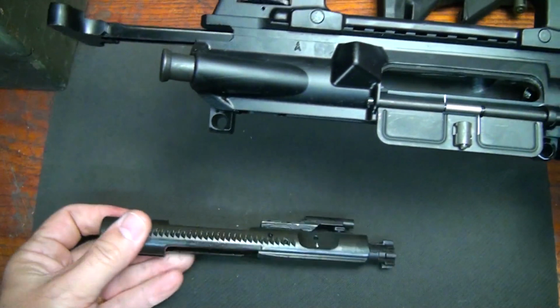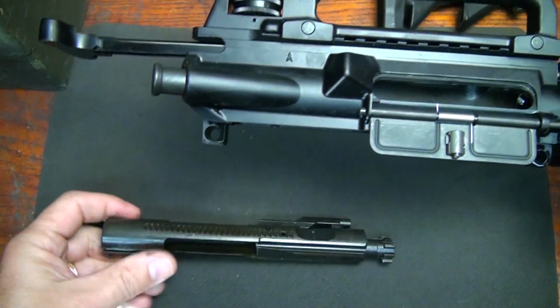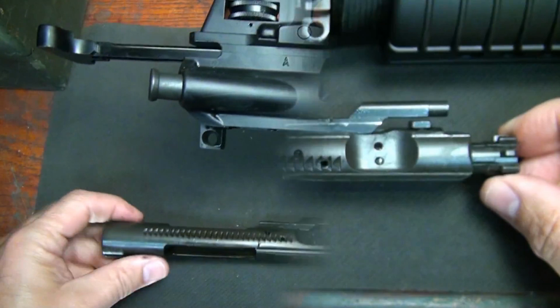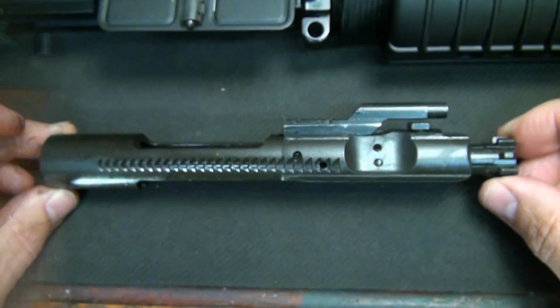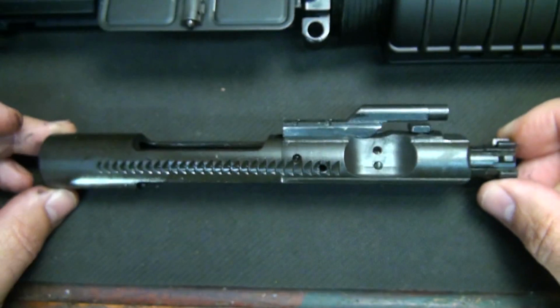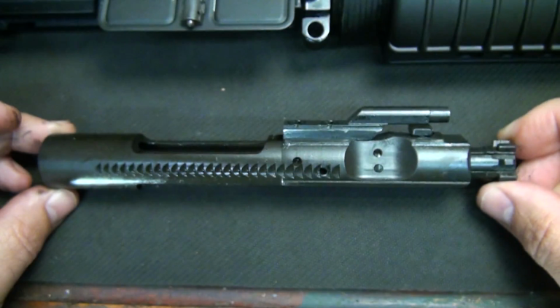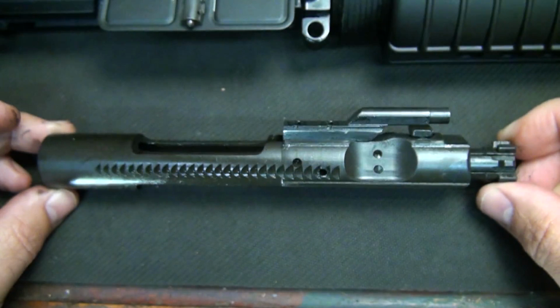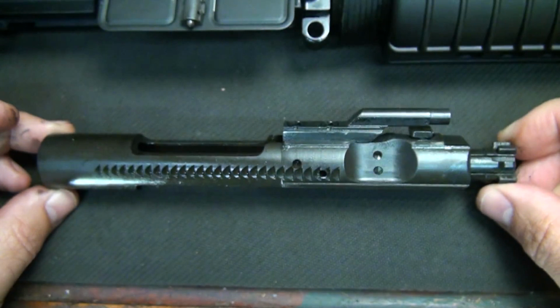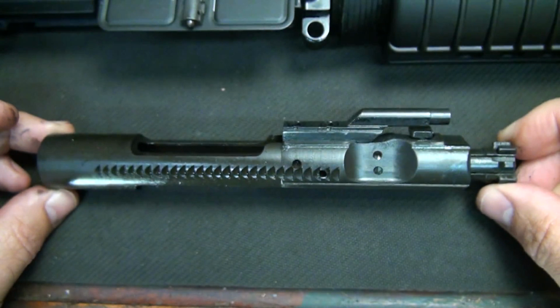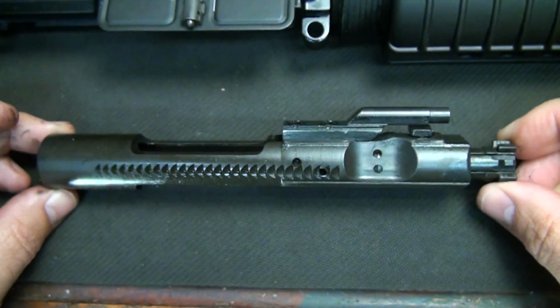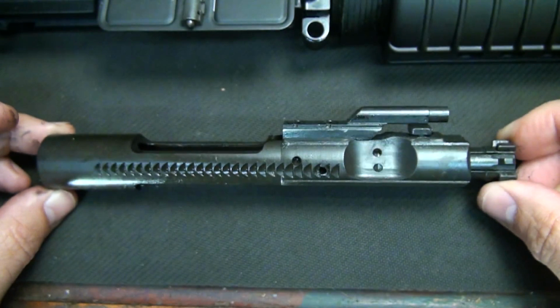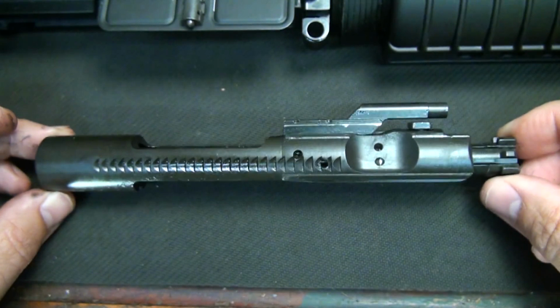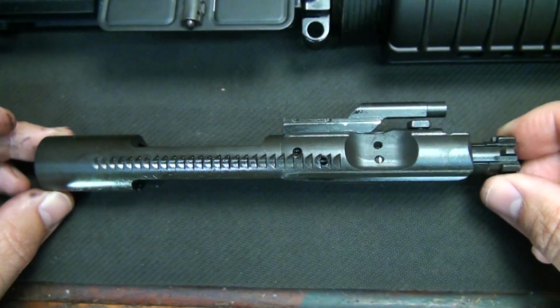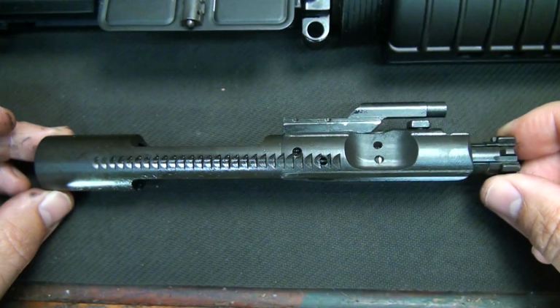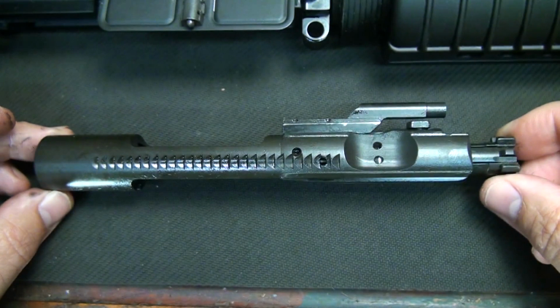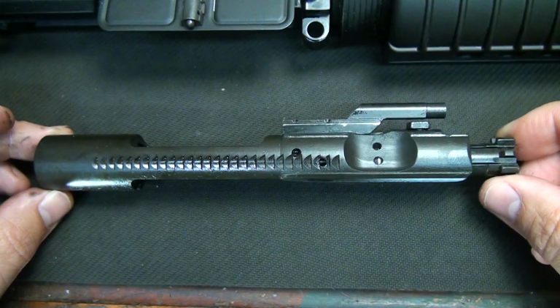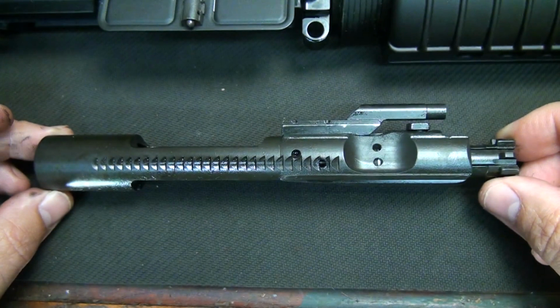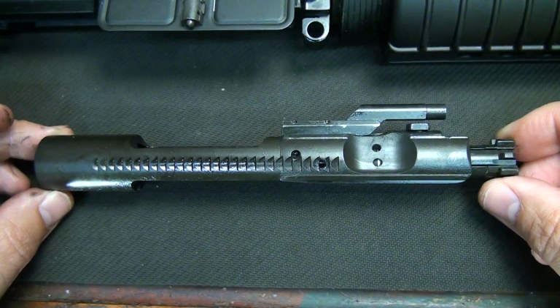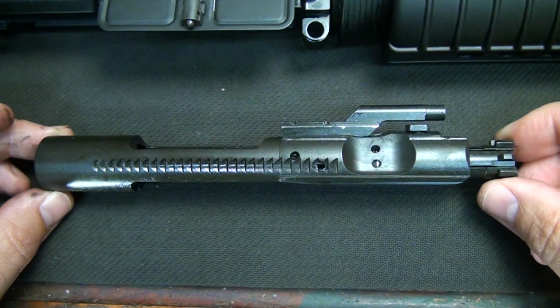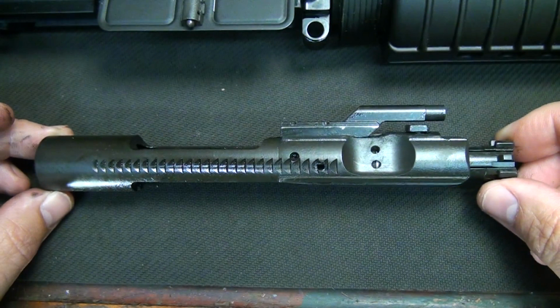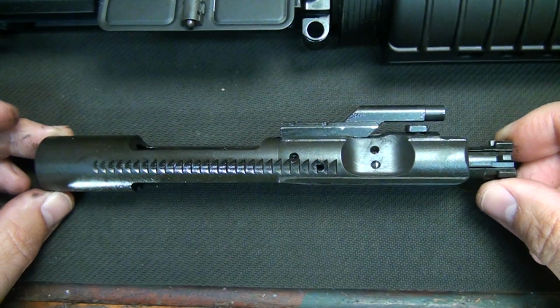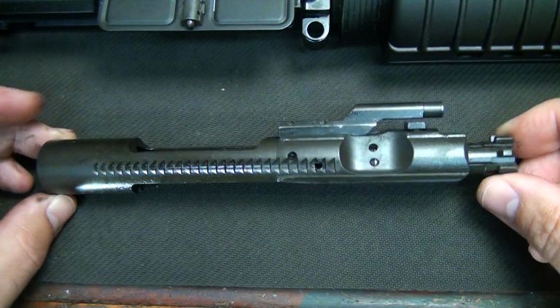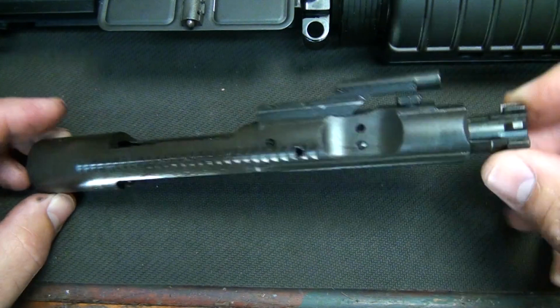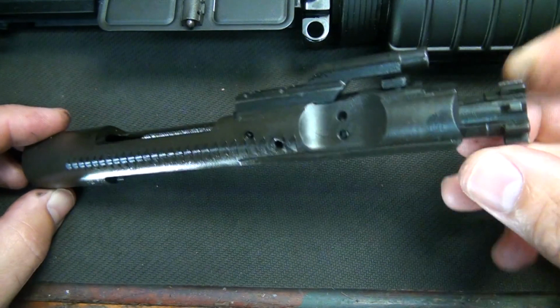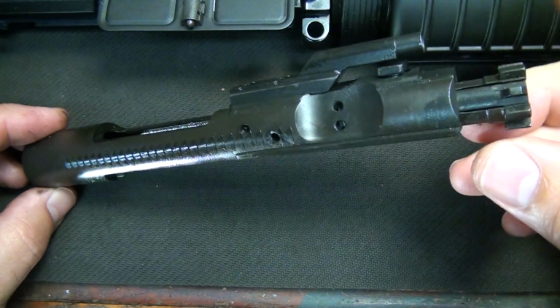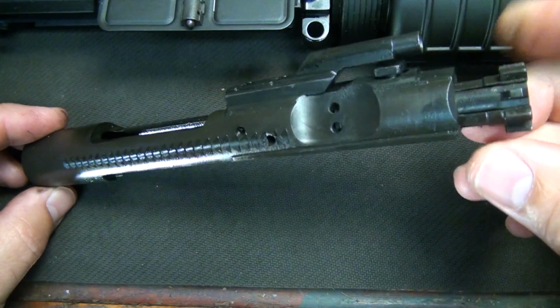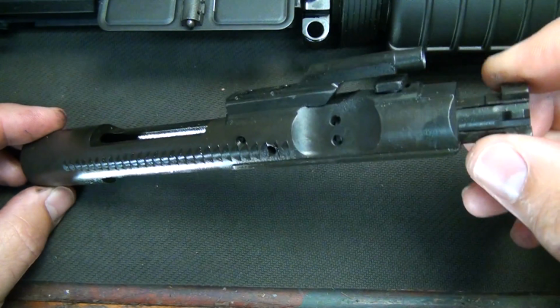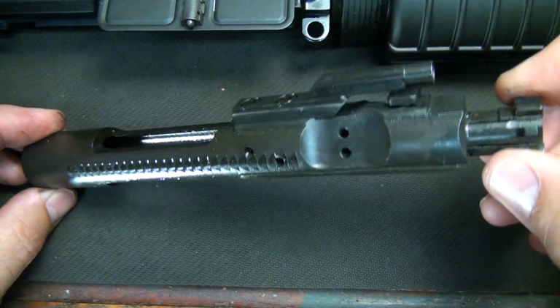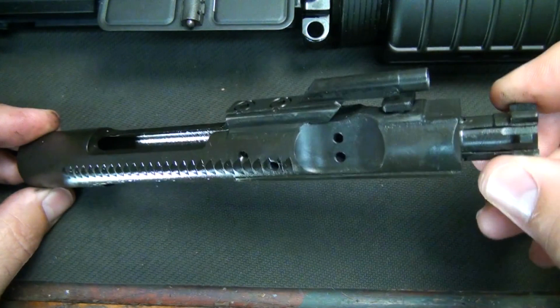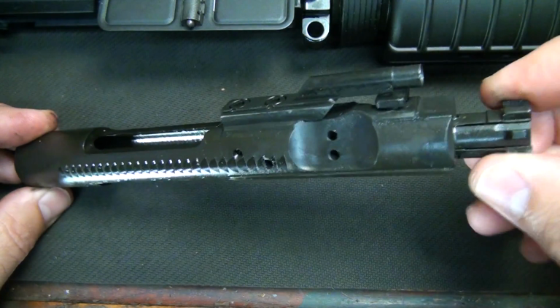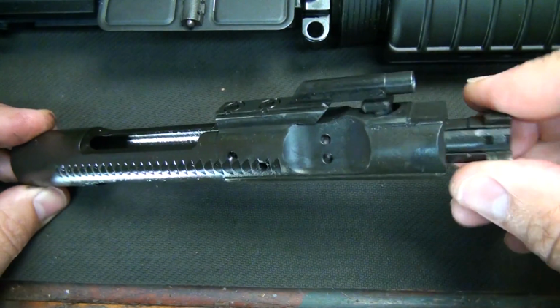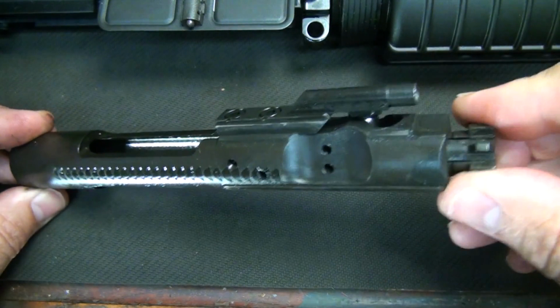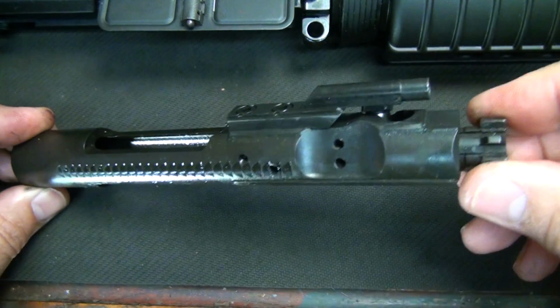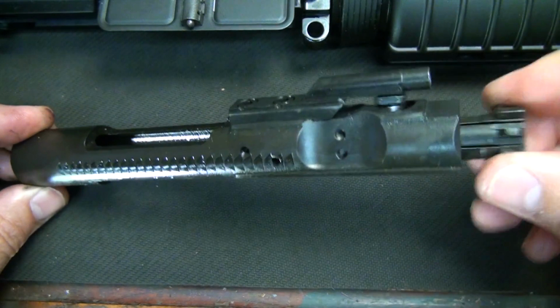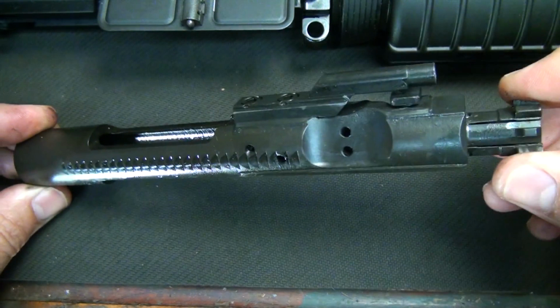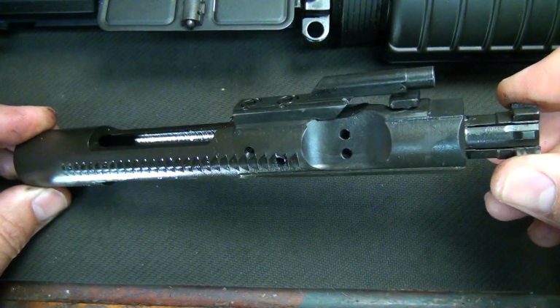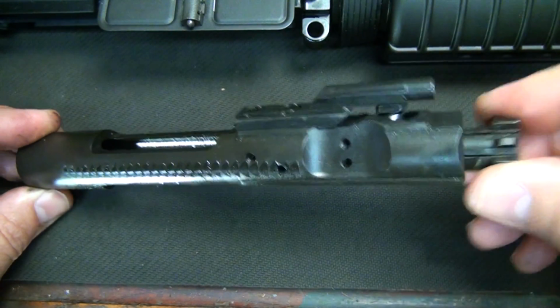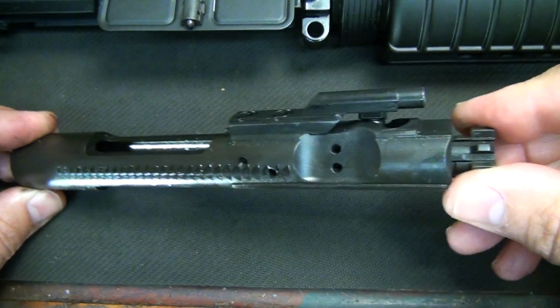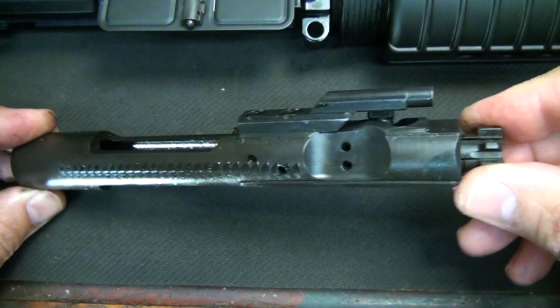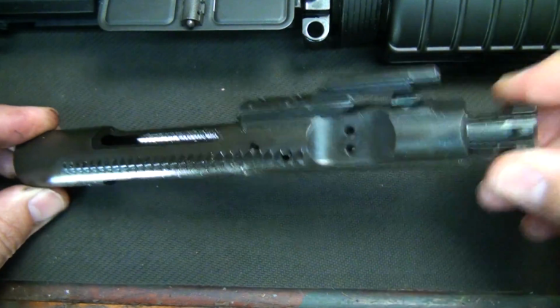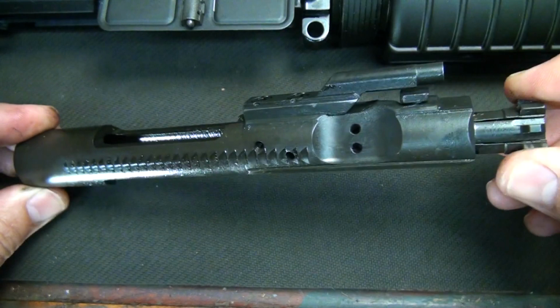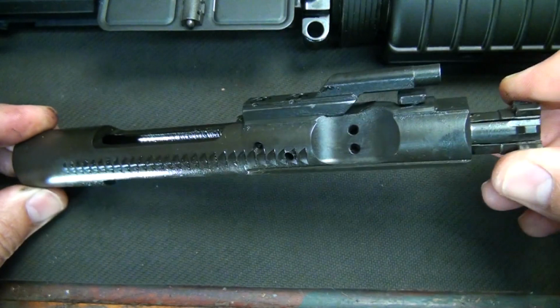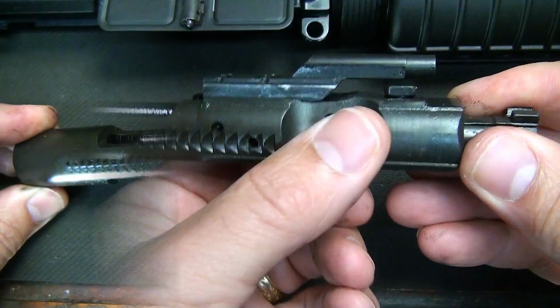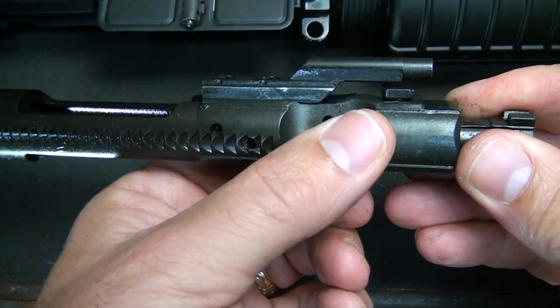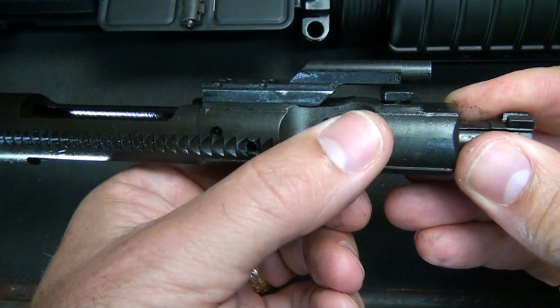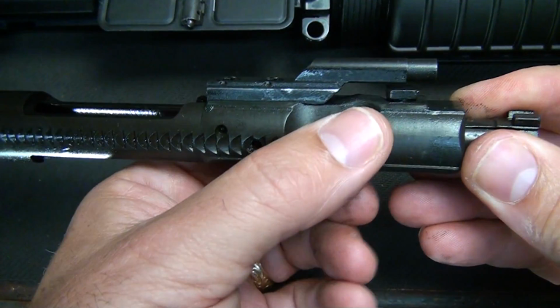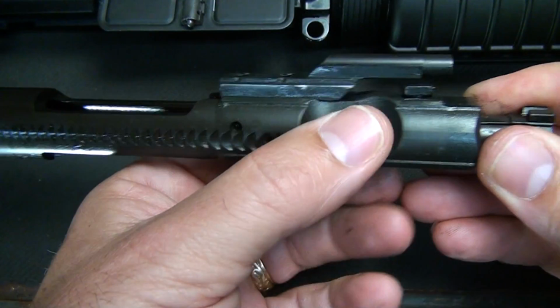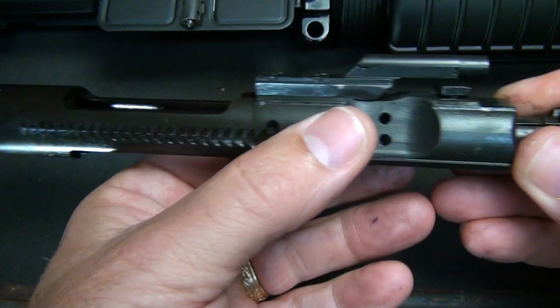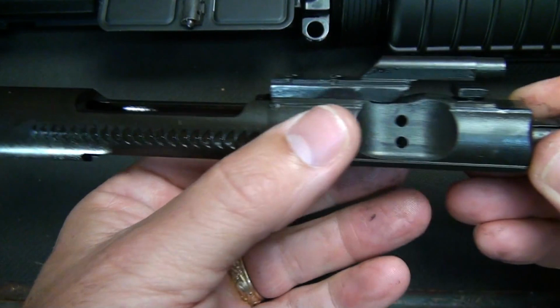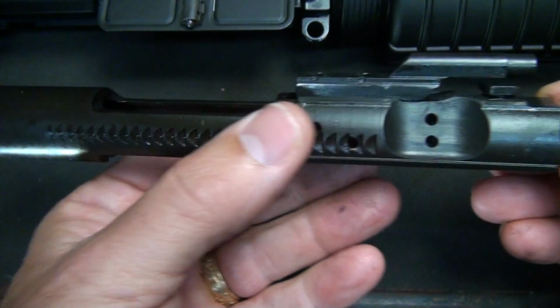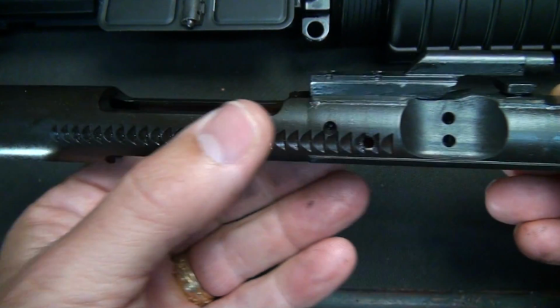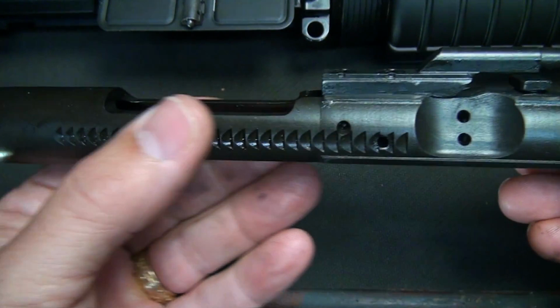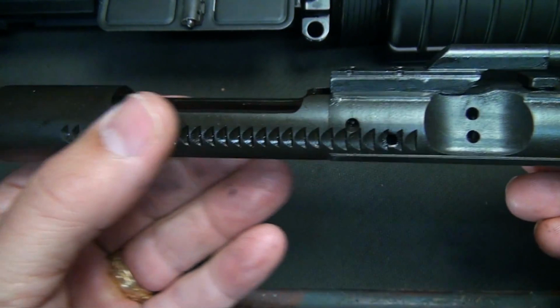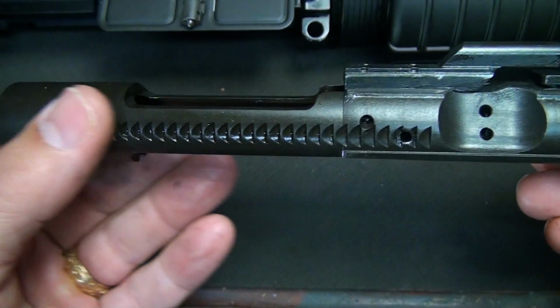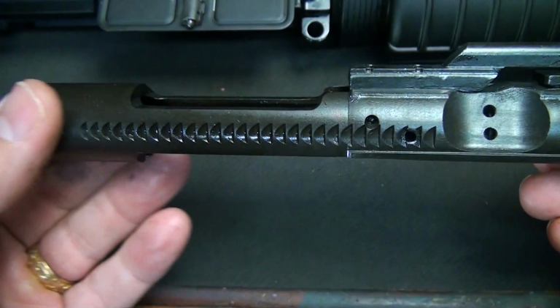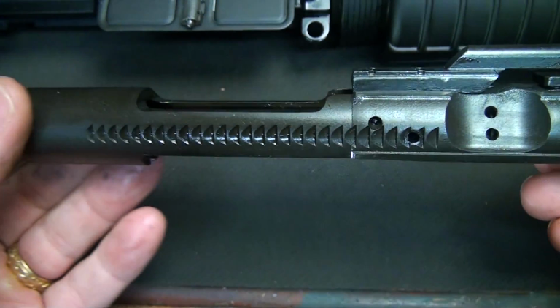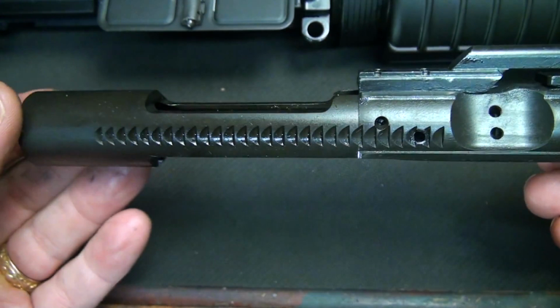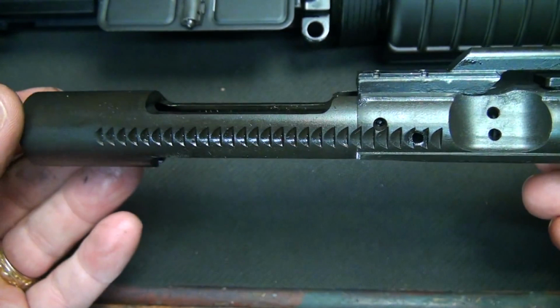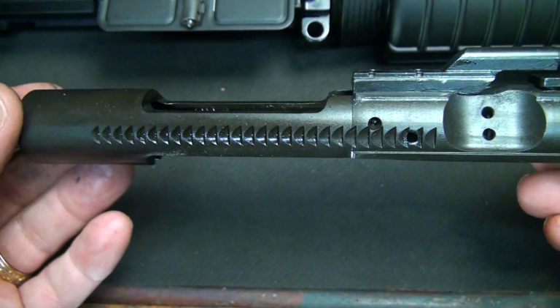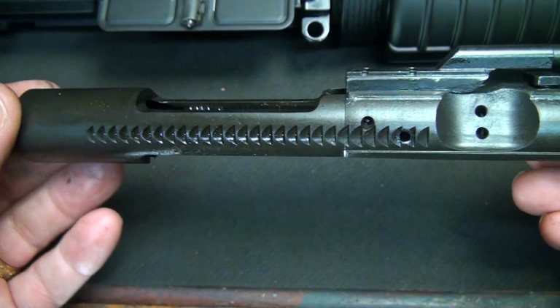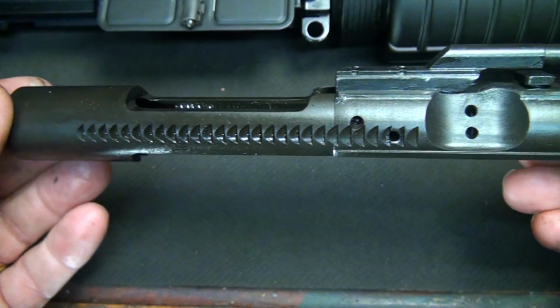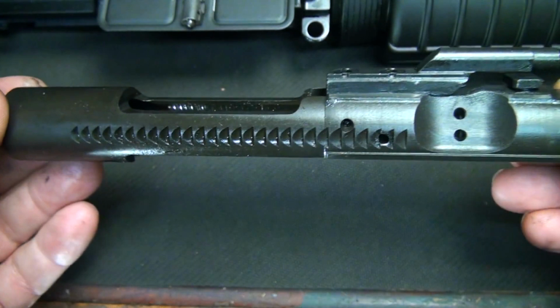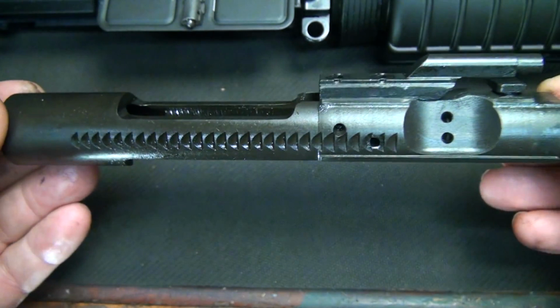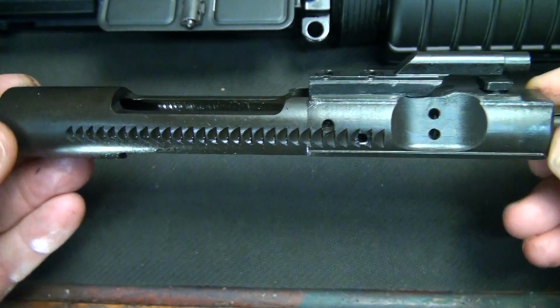Now this is the bolt carrier group. The bolt is right here on the front. The bolt carrier is this area right in here.